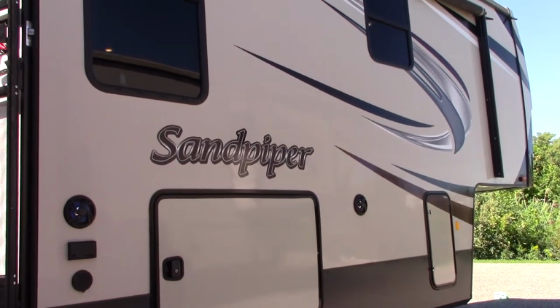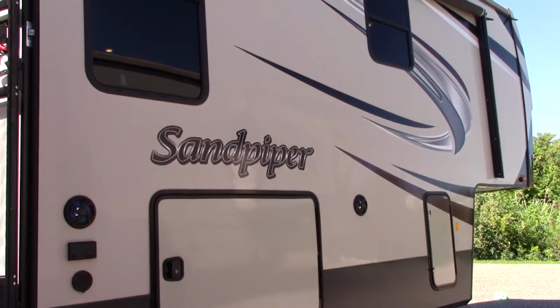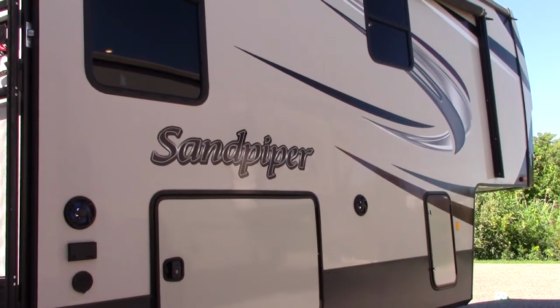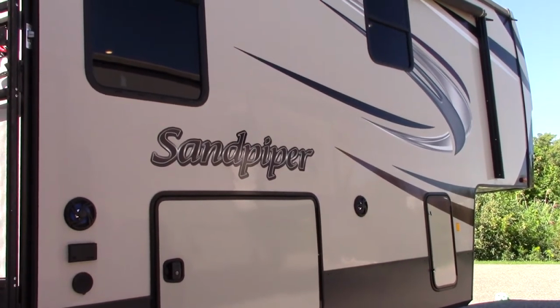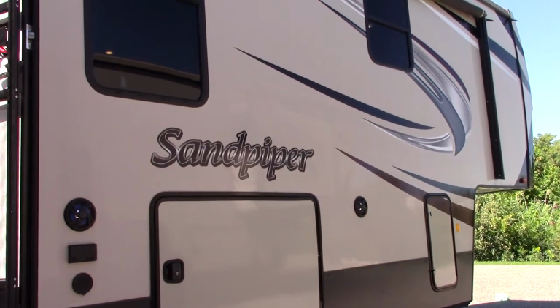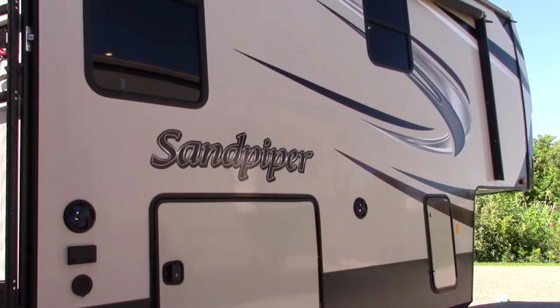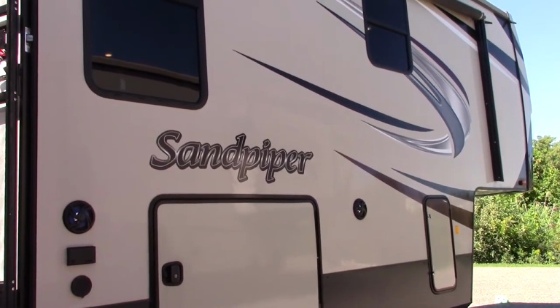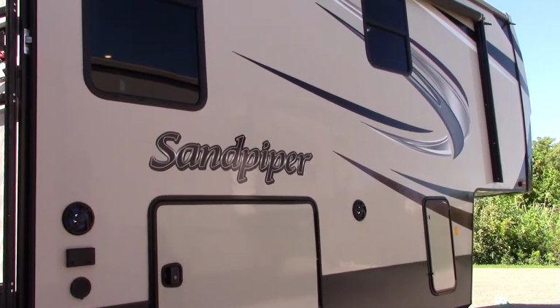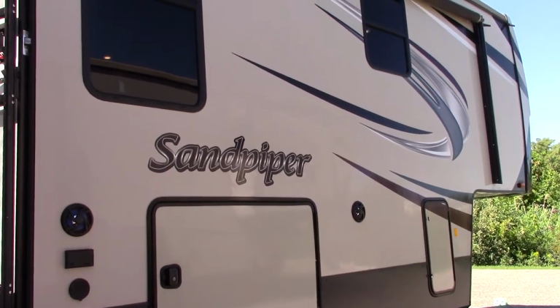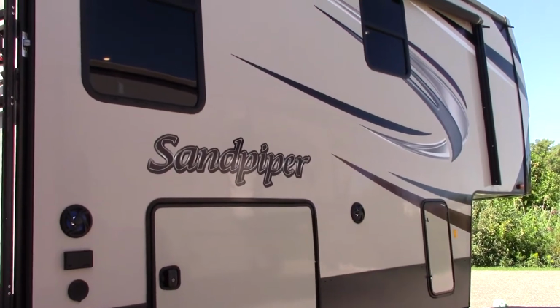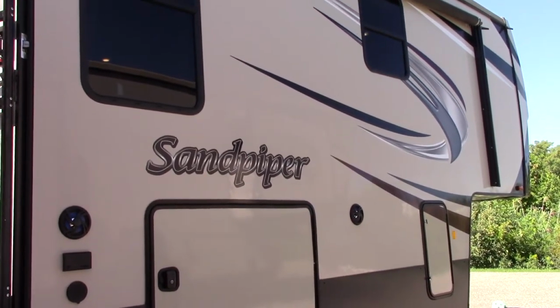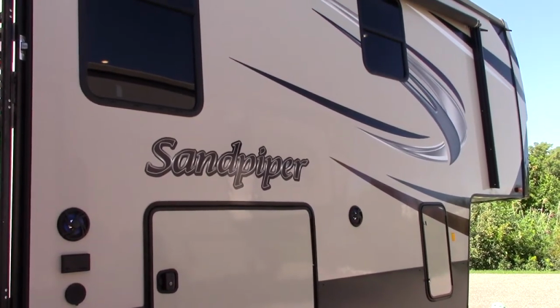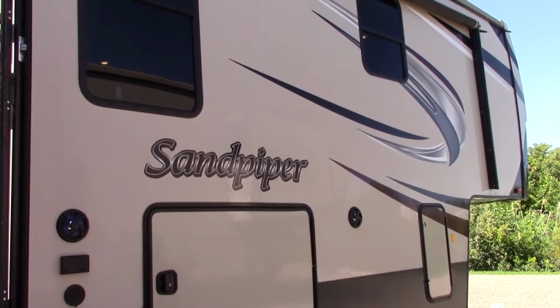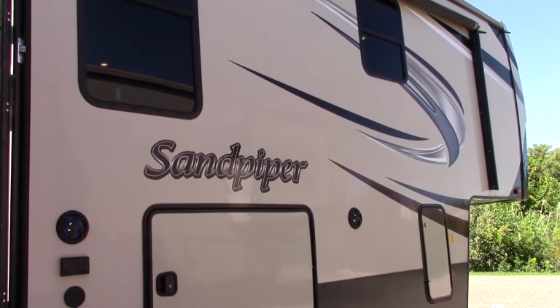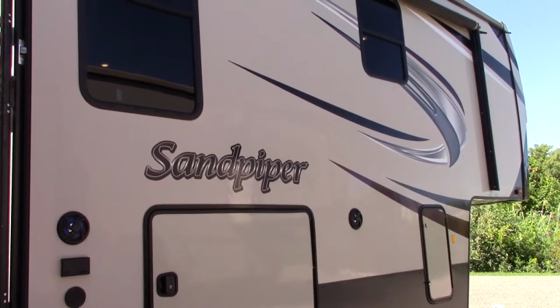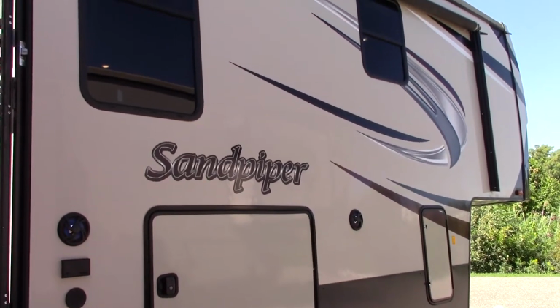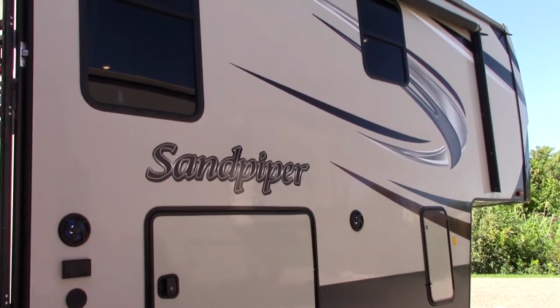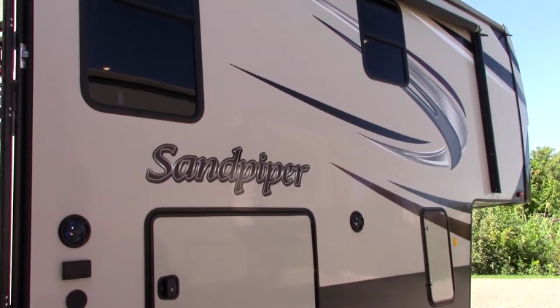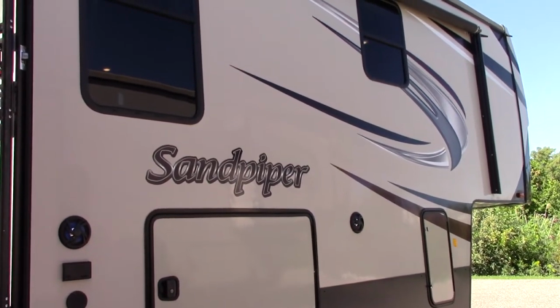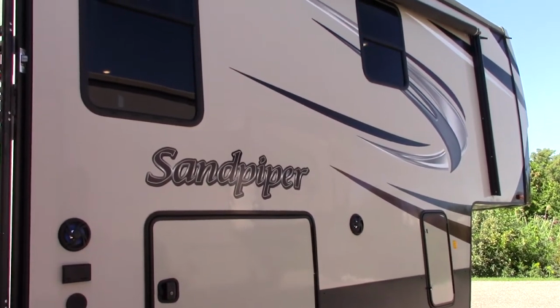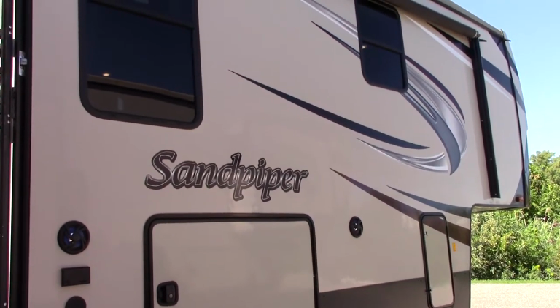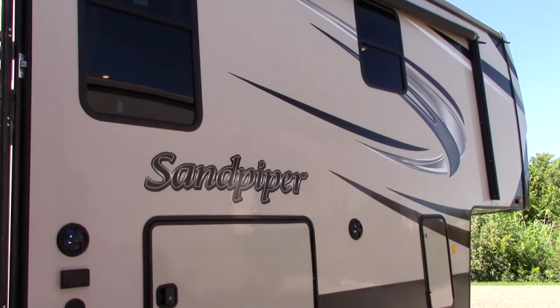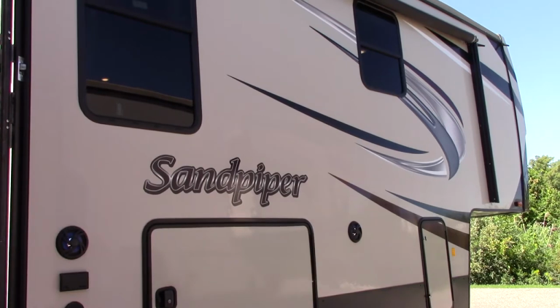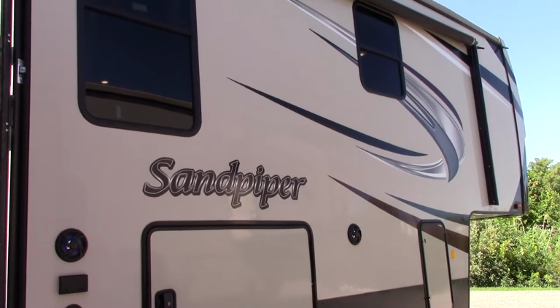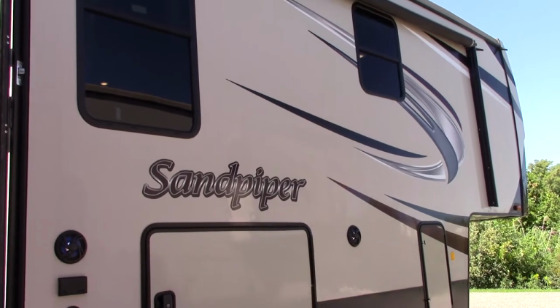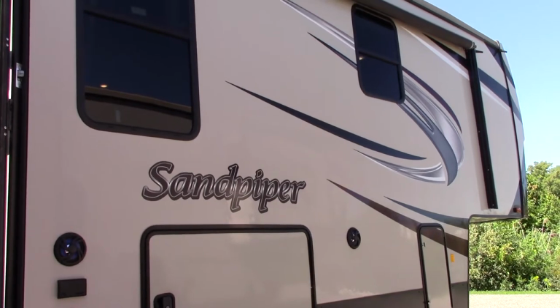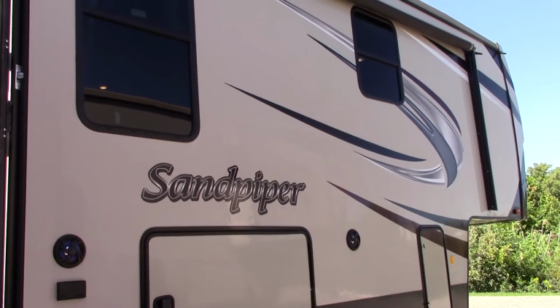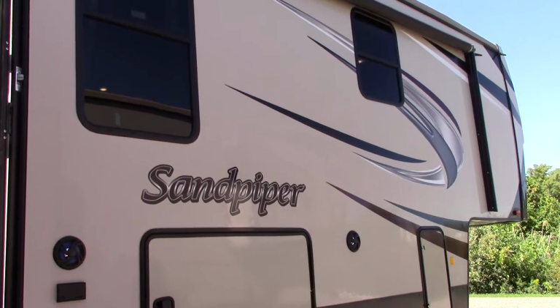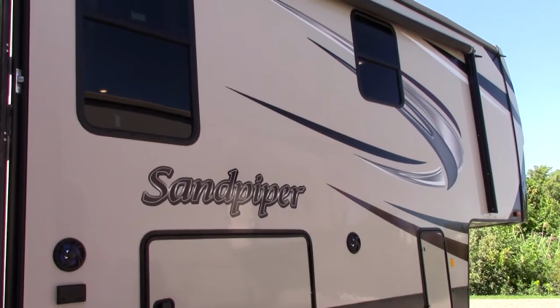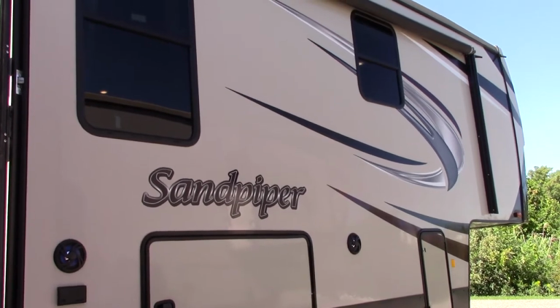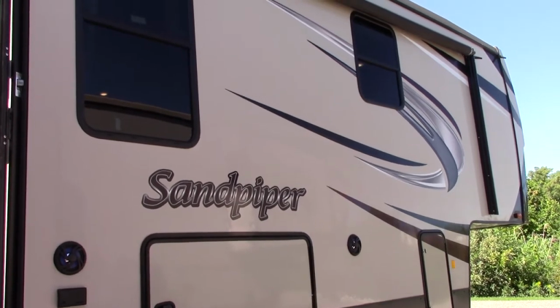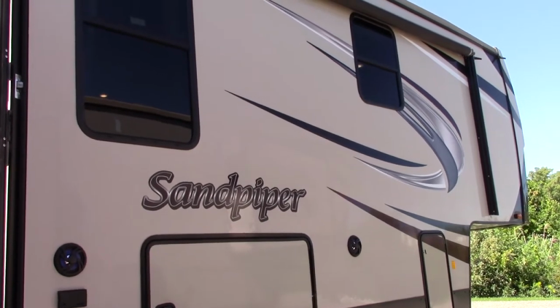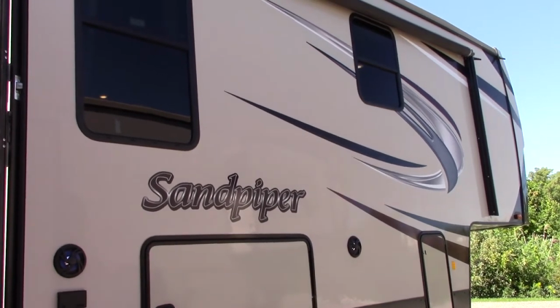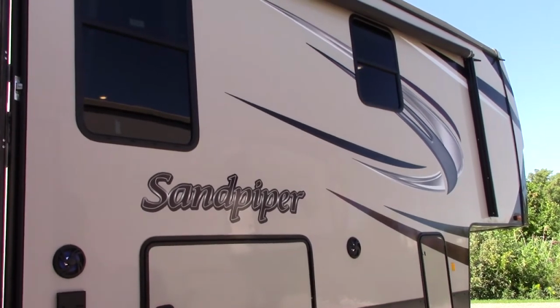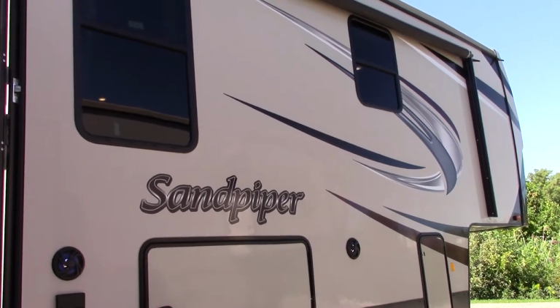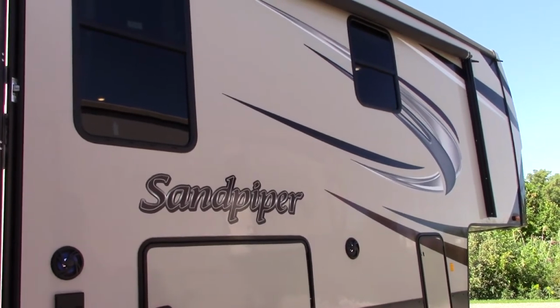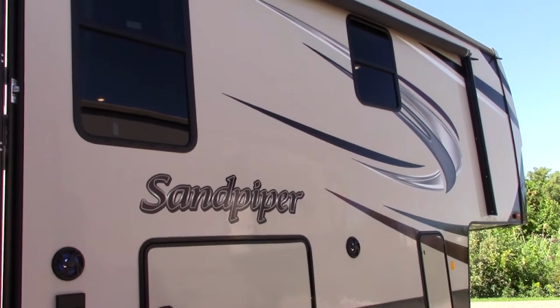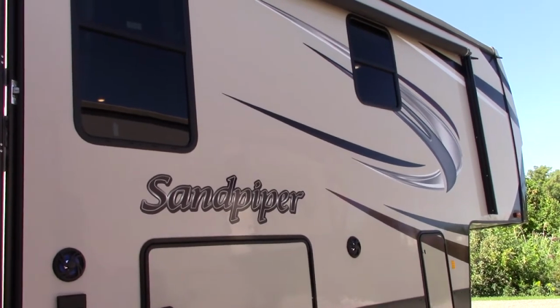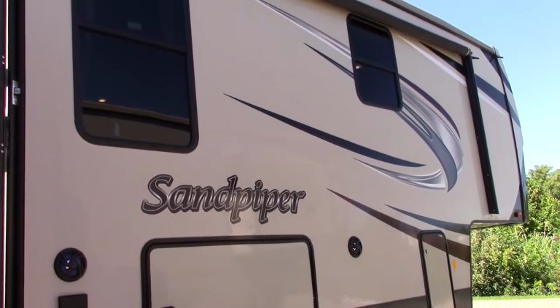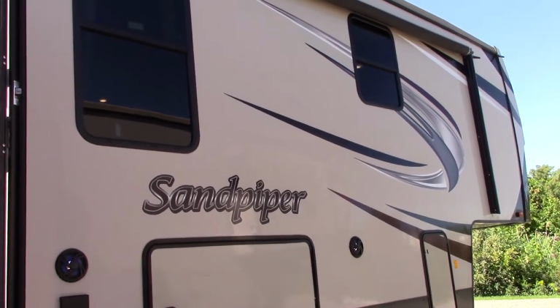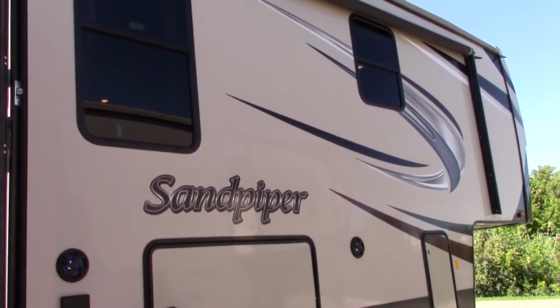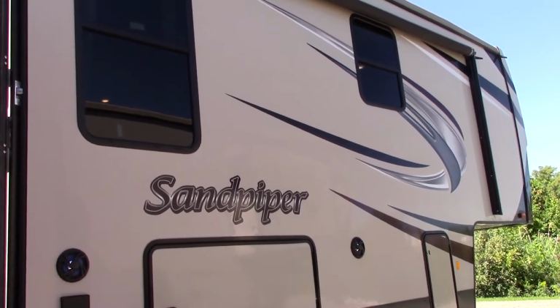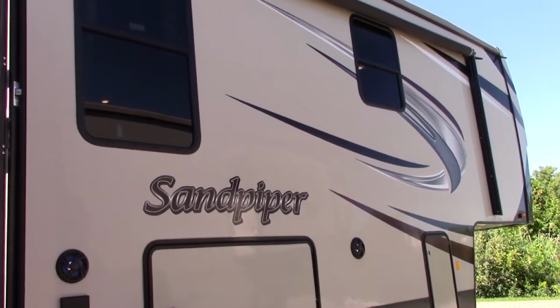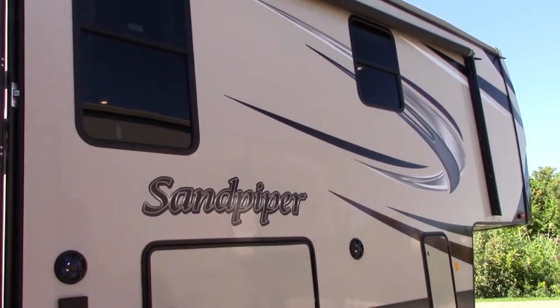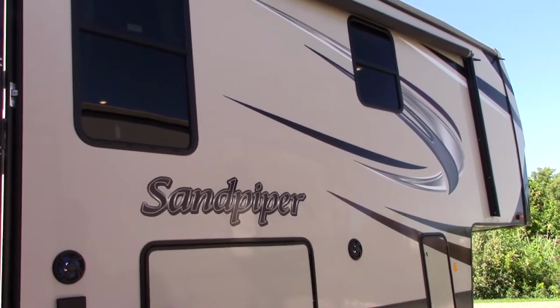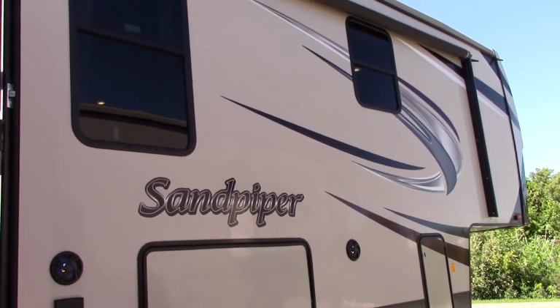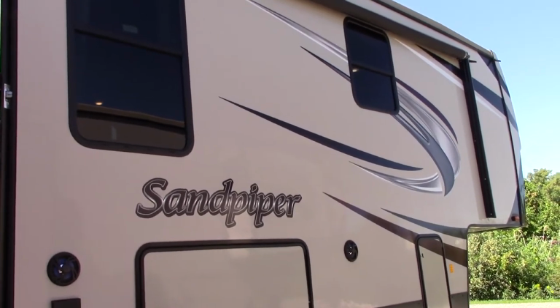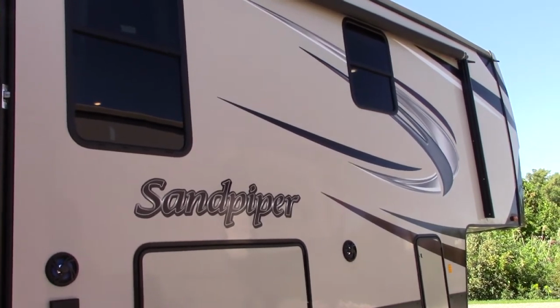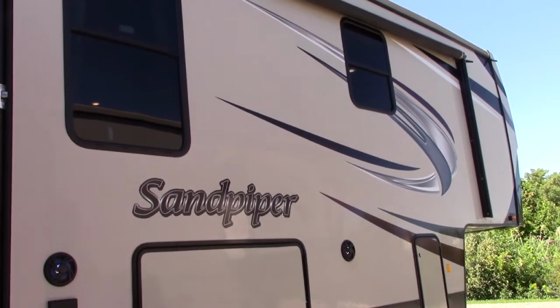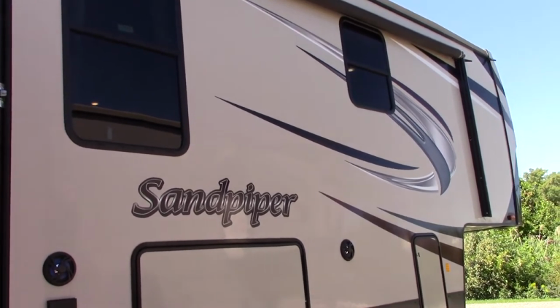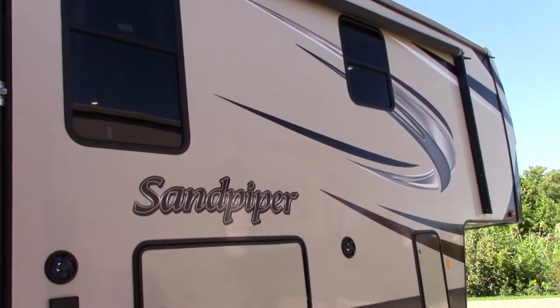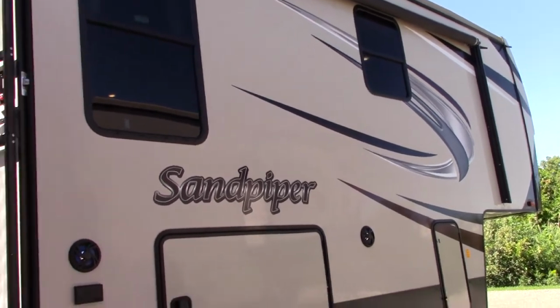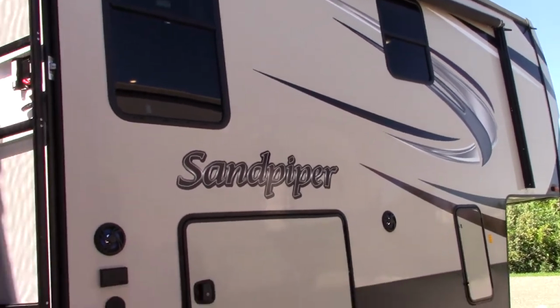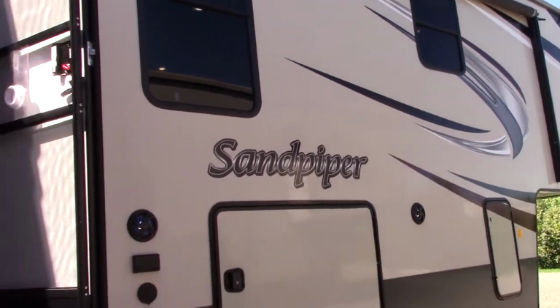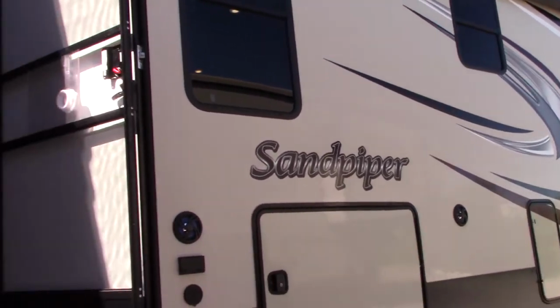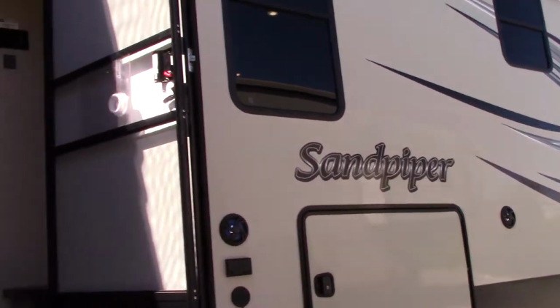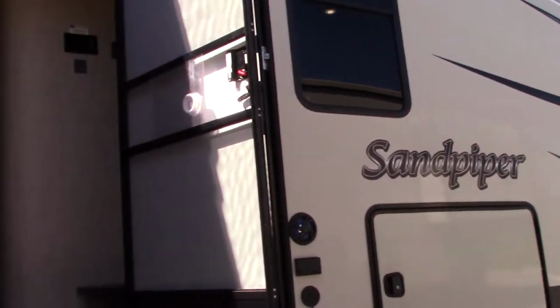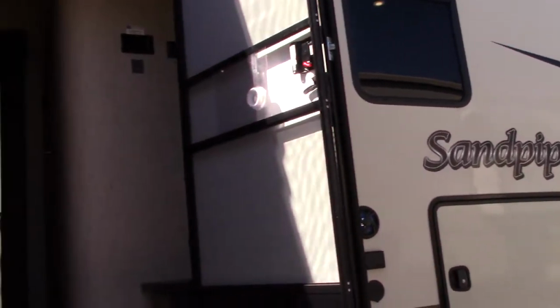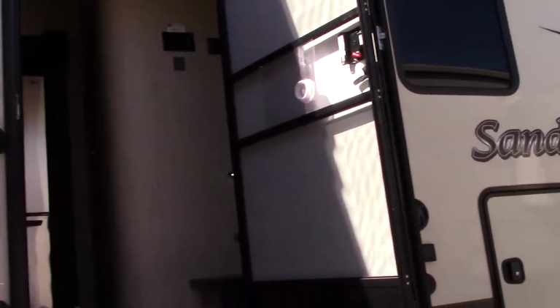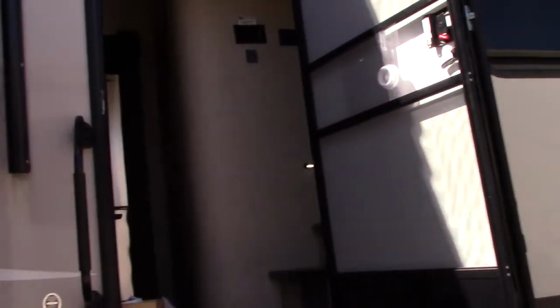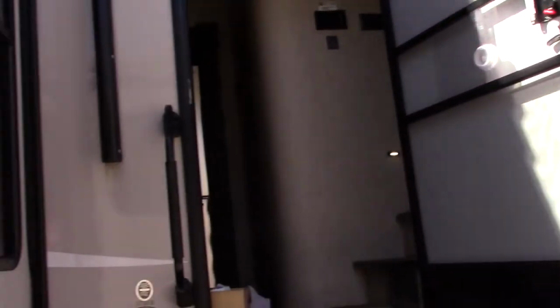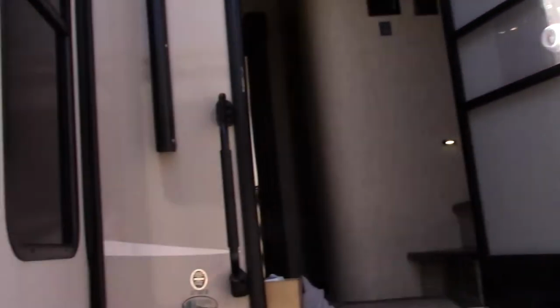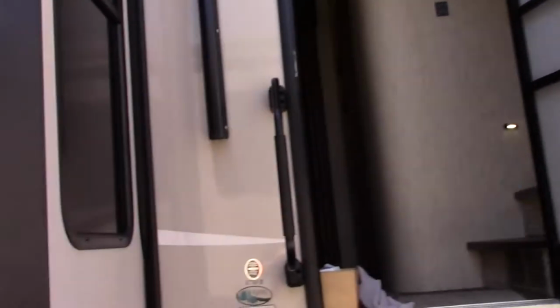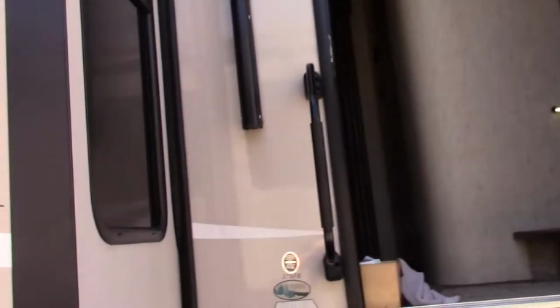This is Carl at National RV Detroit, and I'm going to walk you through this 2018 Sandpiper model 378FB.